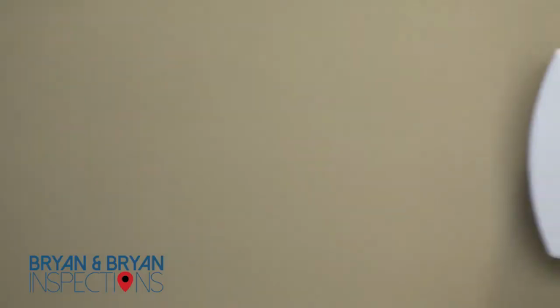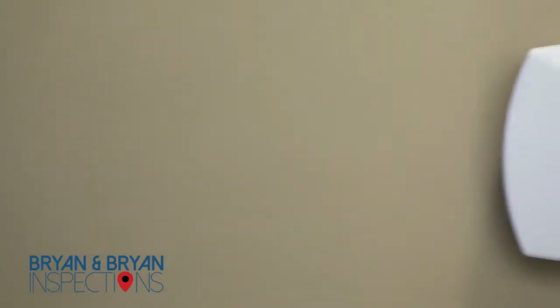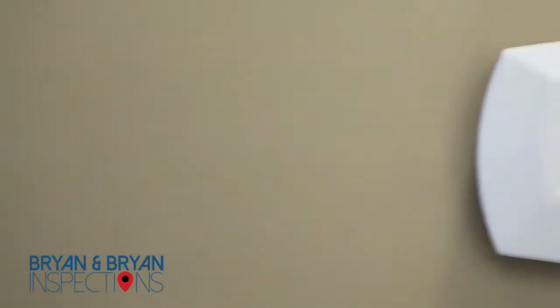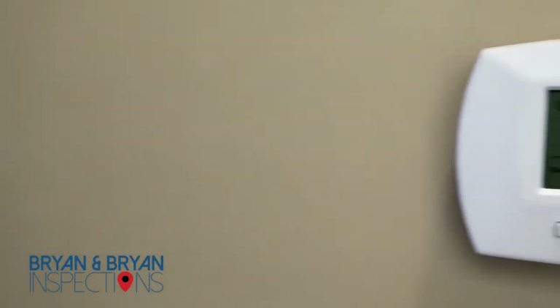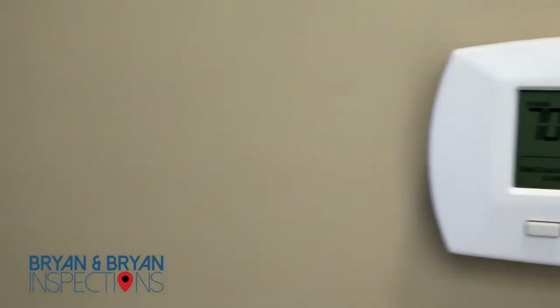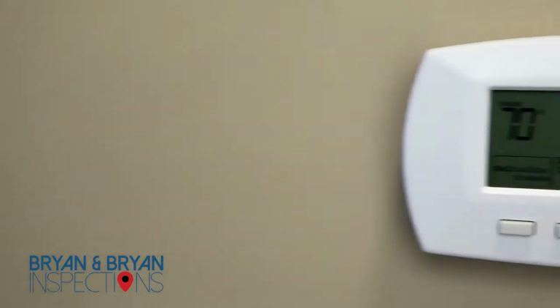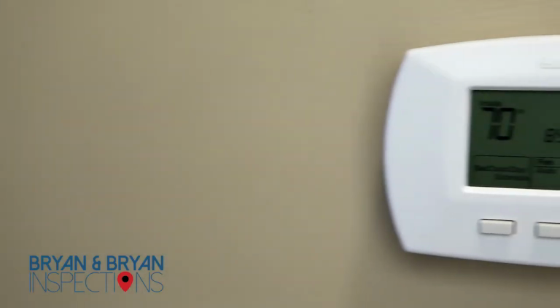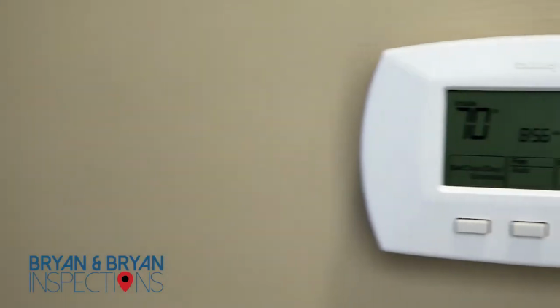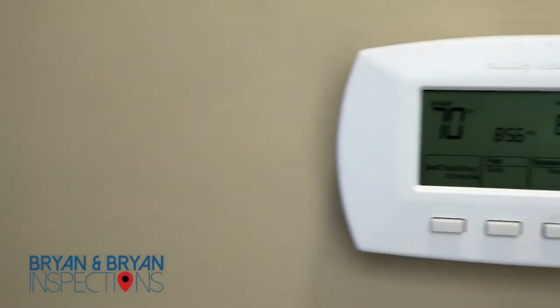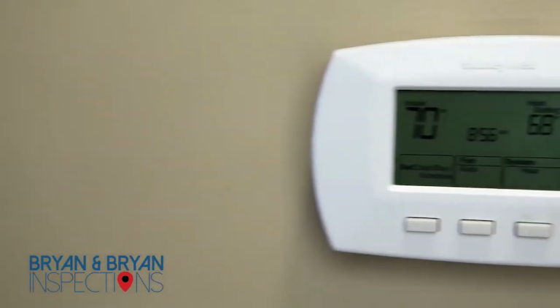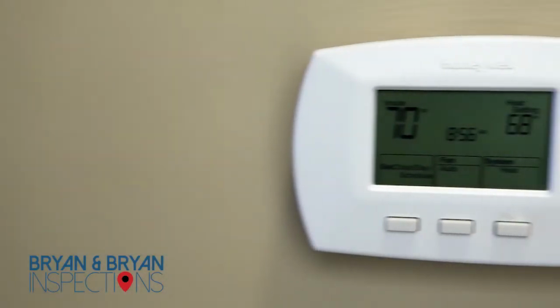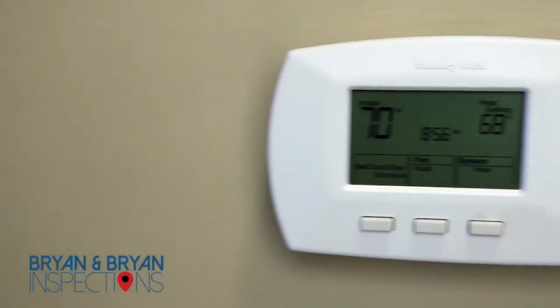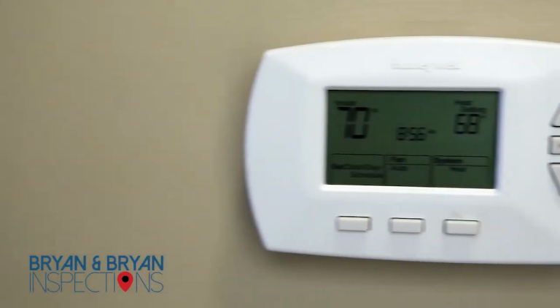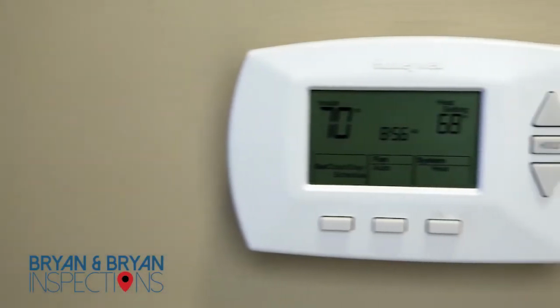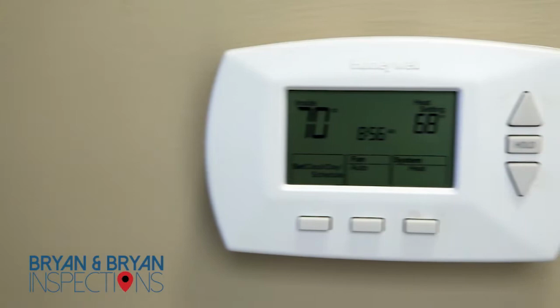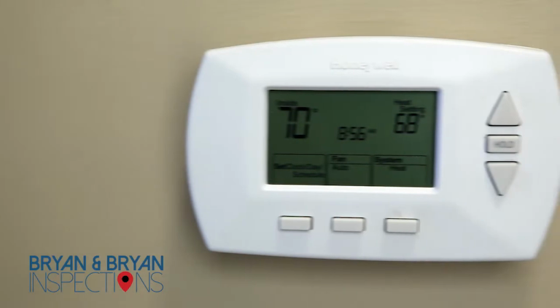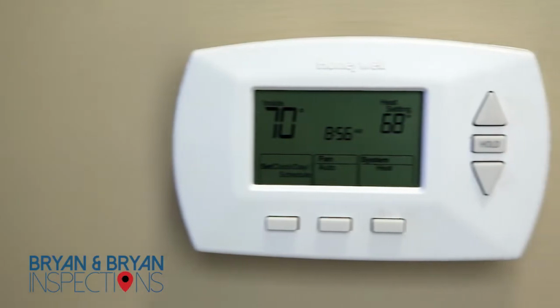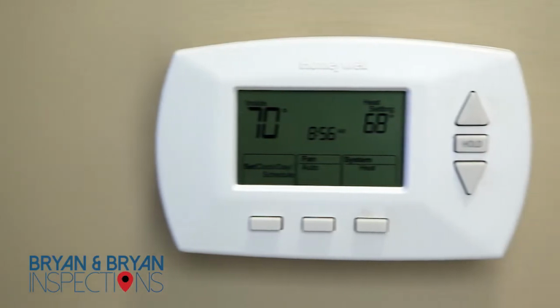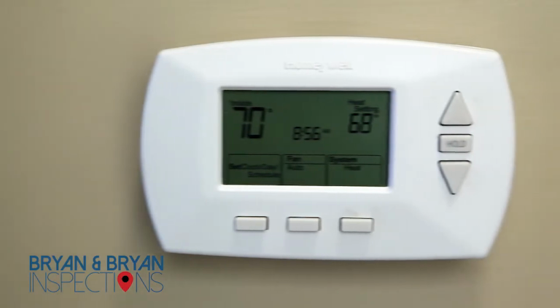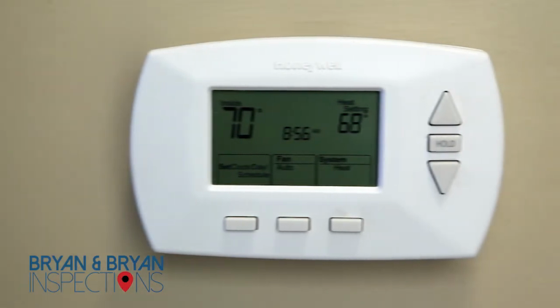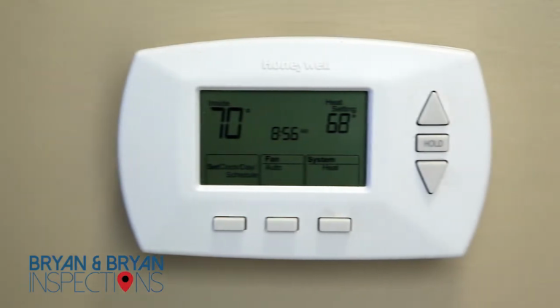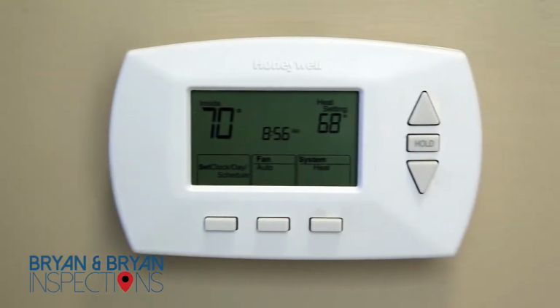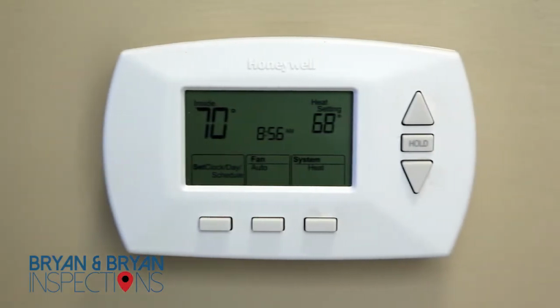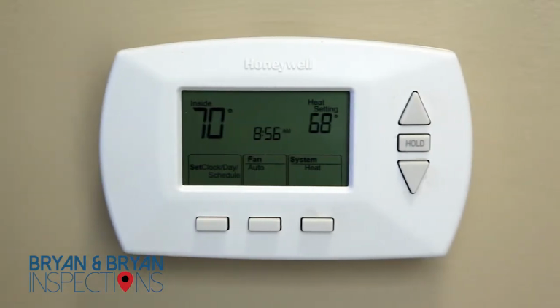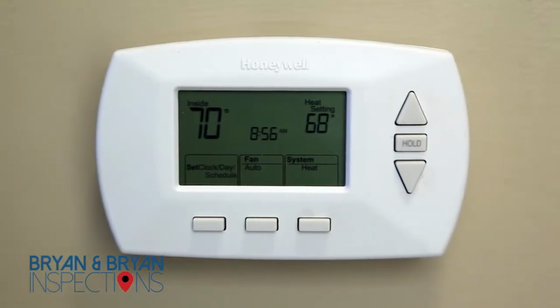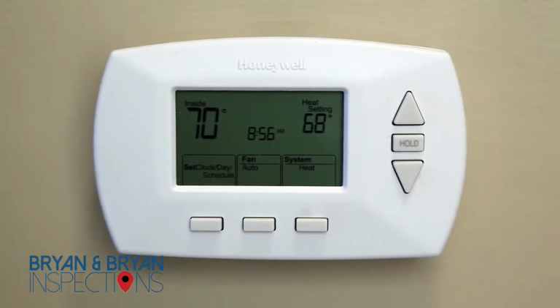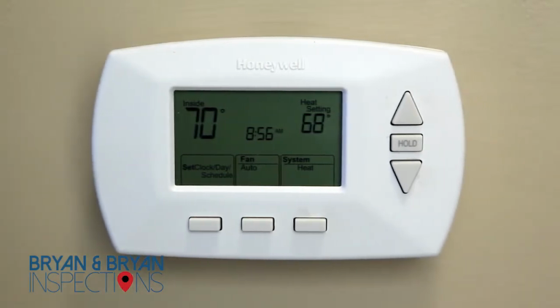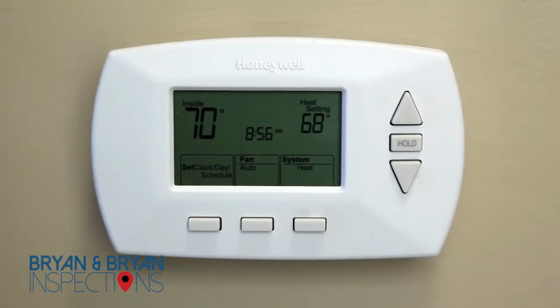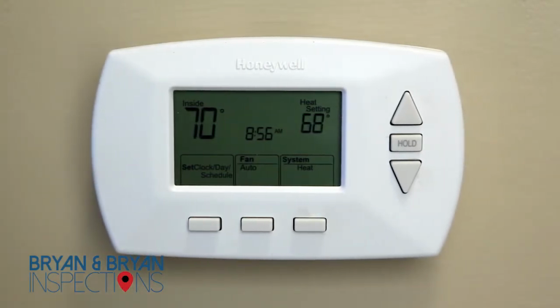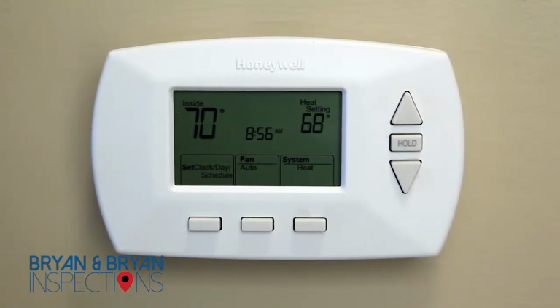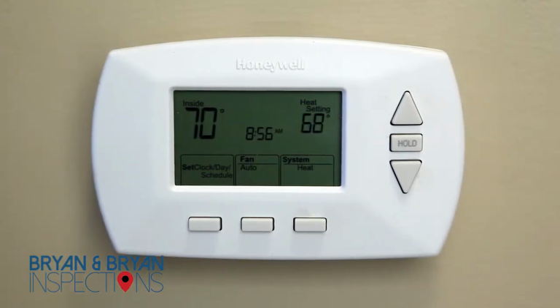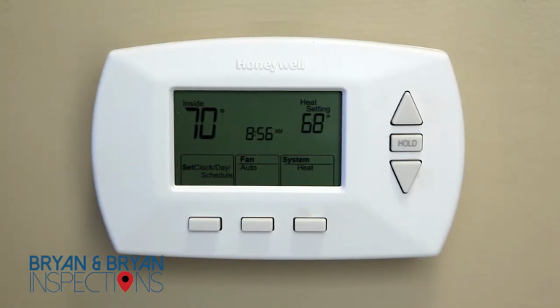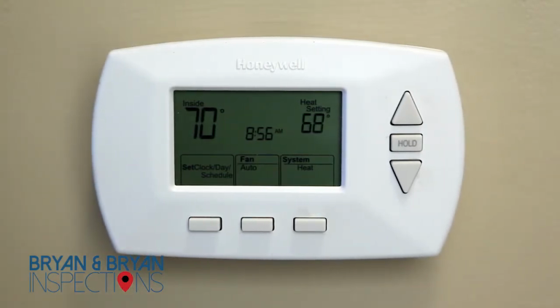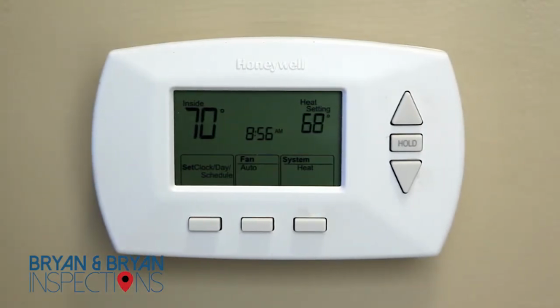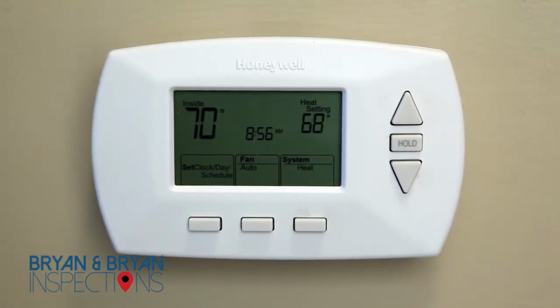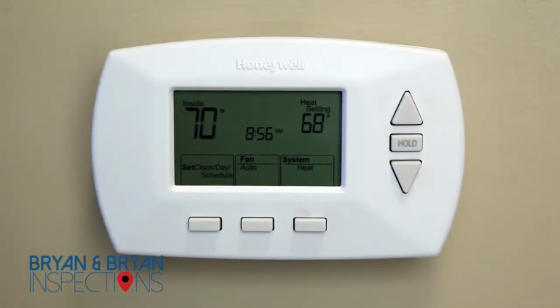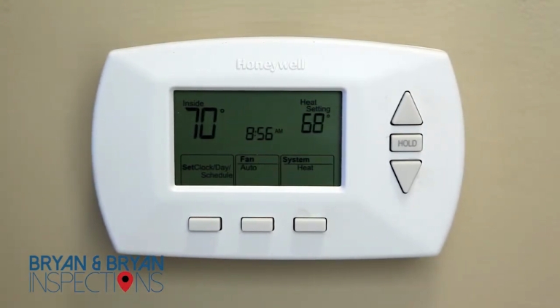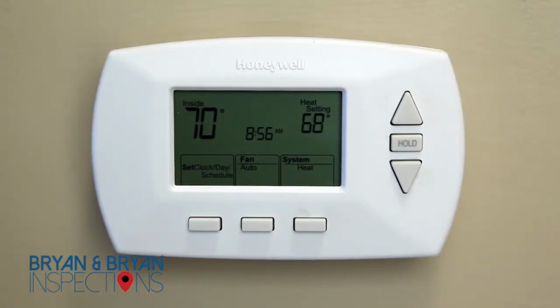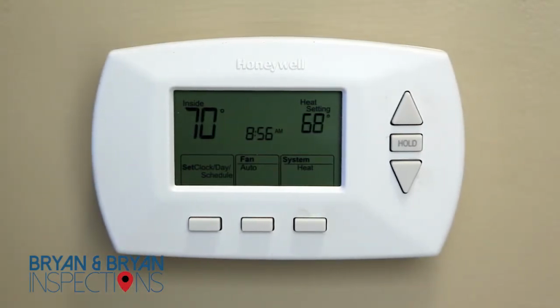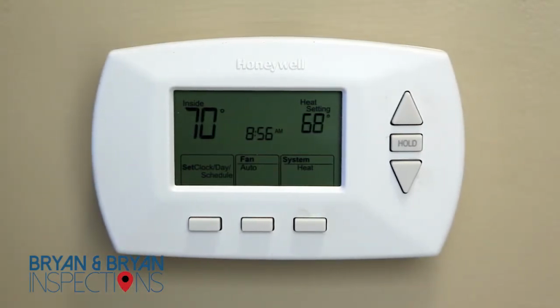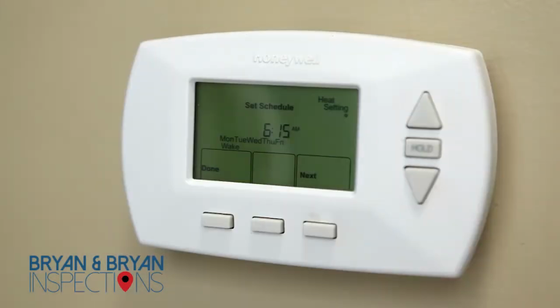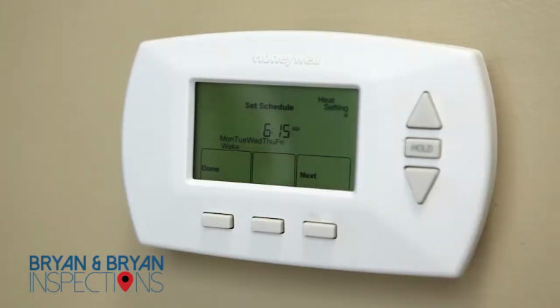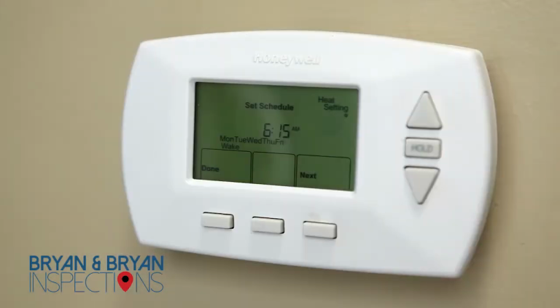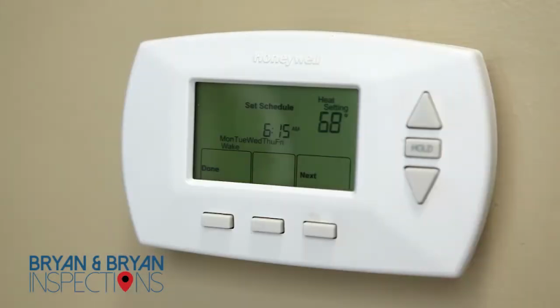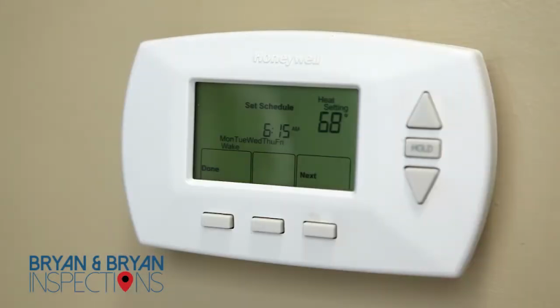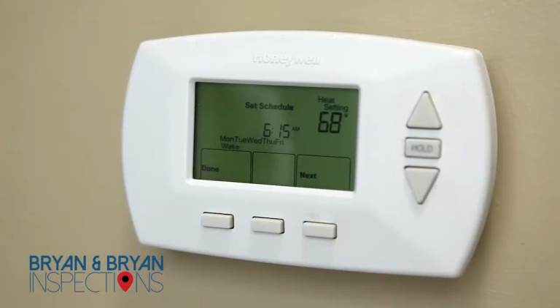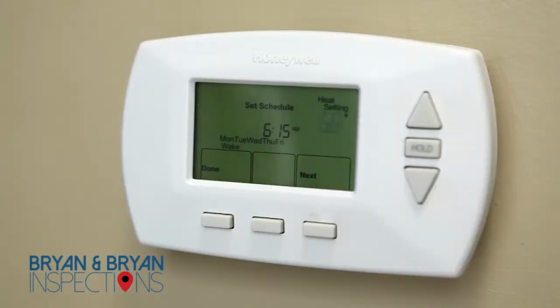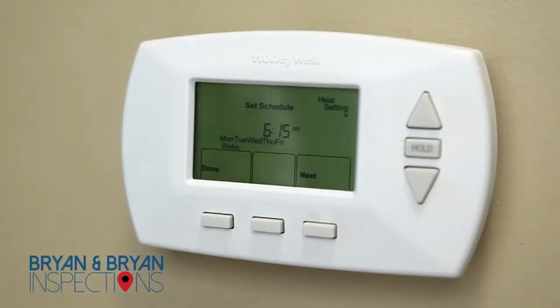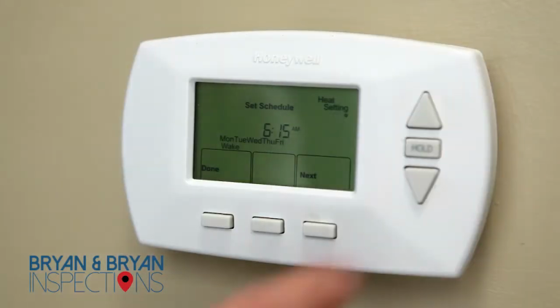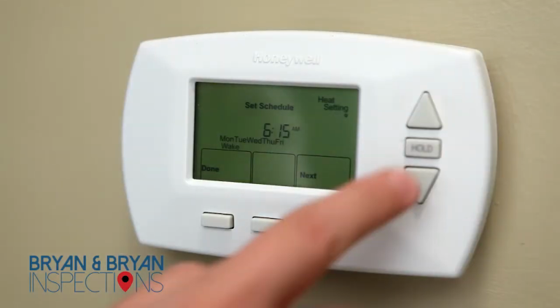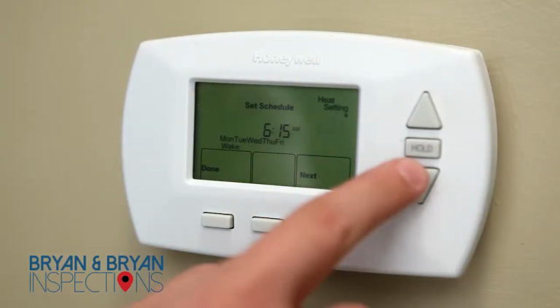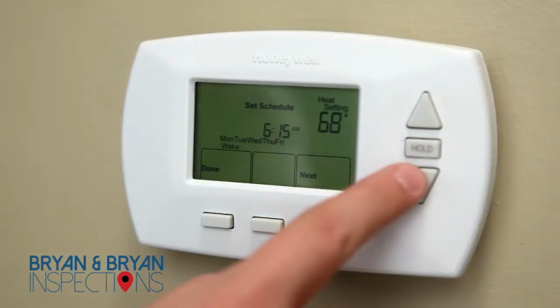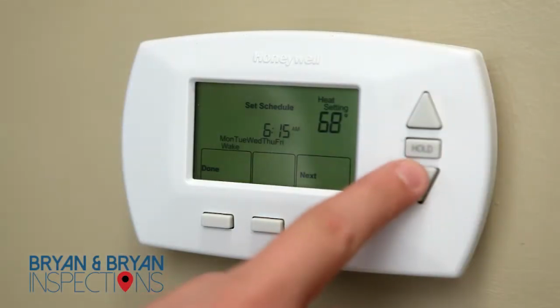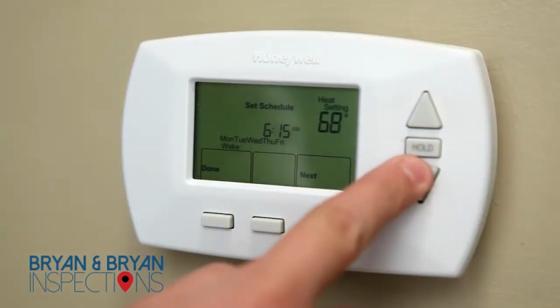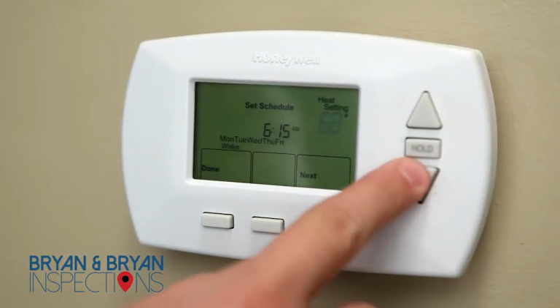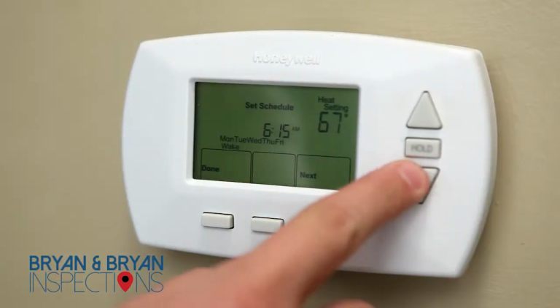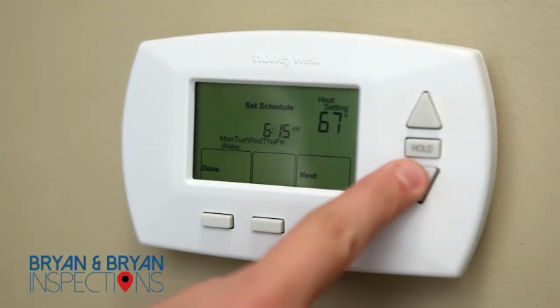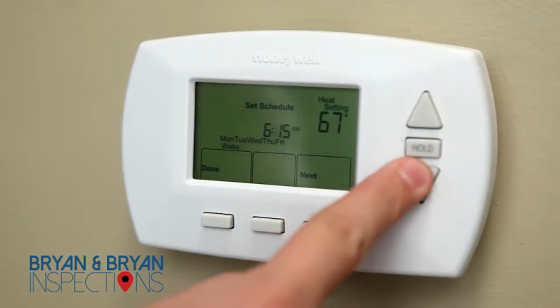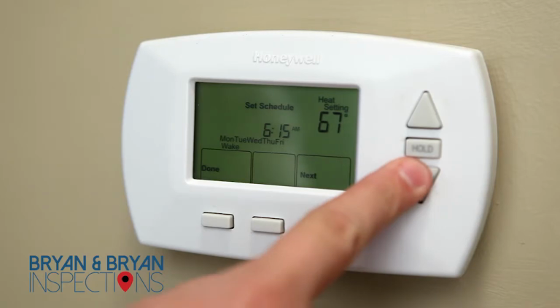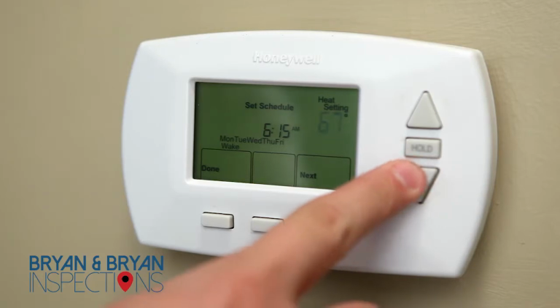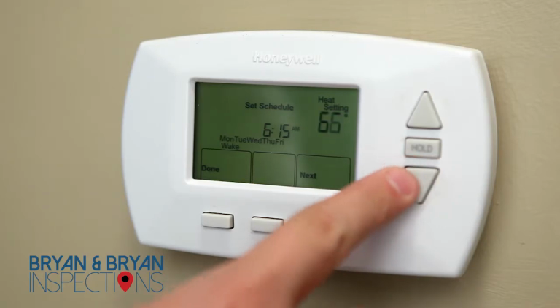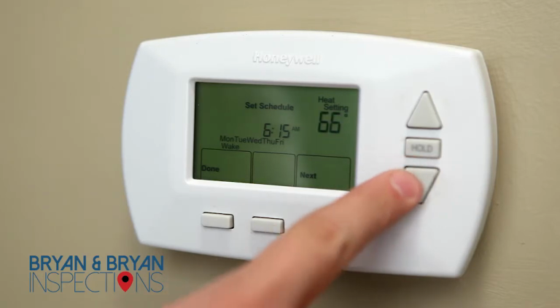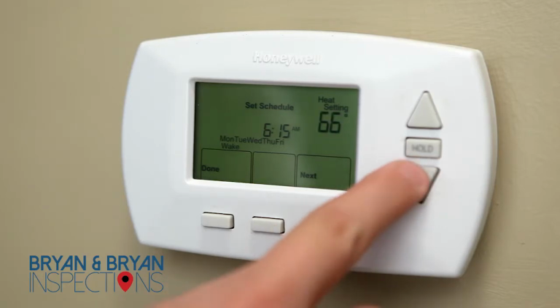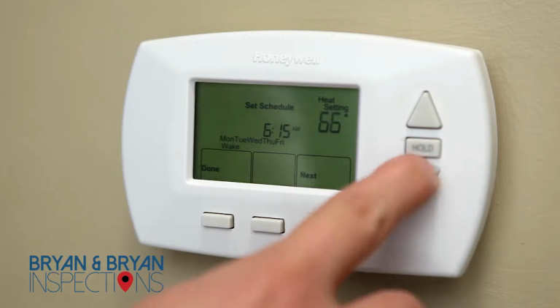Consider setting your thermostat to an energy efficient level. Regardless of temperature, you don't want to overpay for air conditioning or heating while you are away.